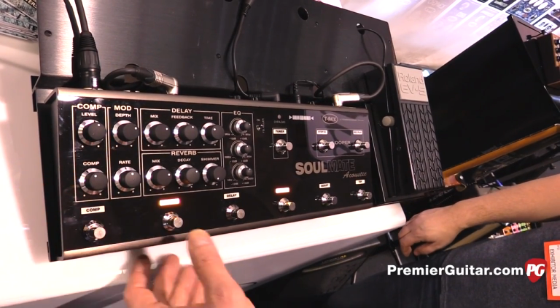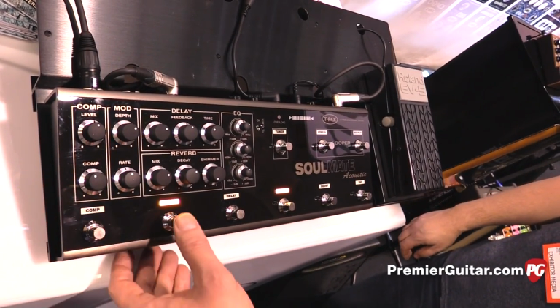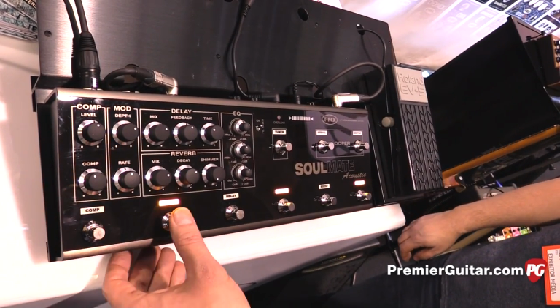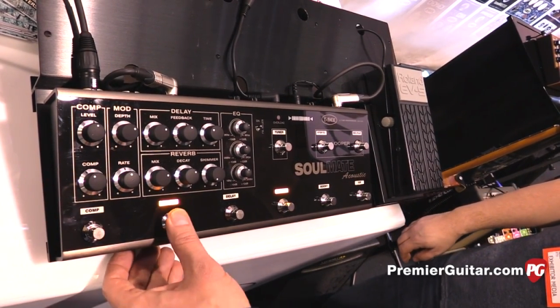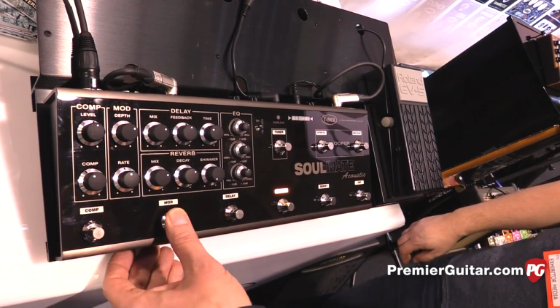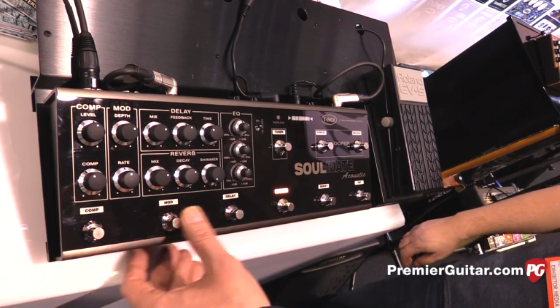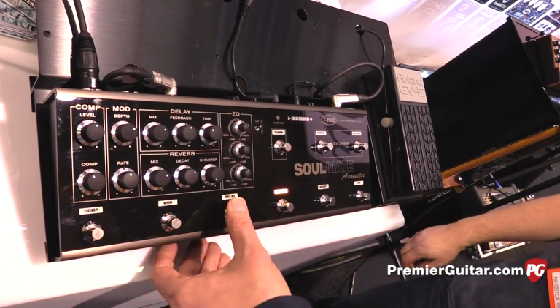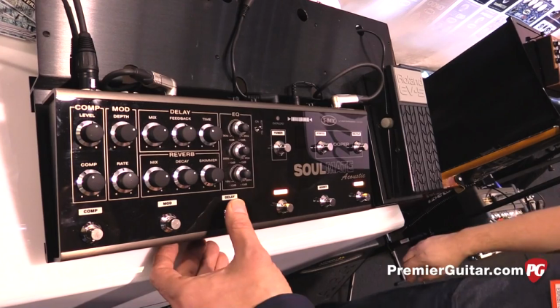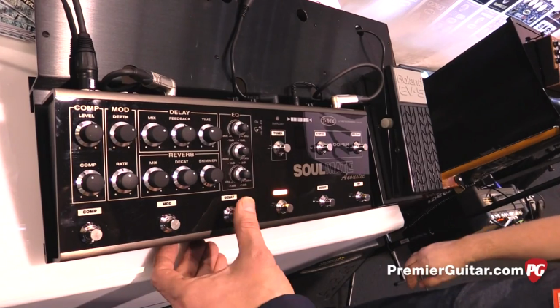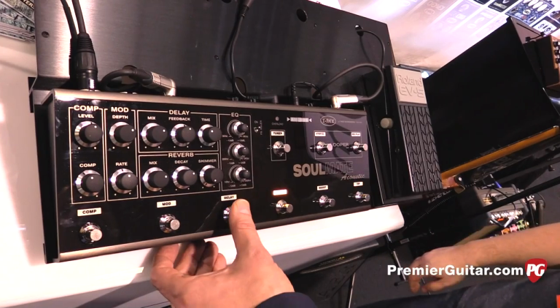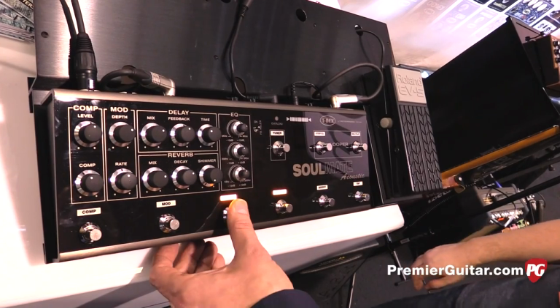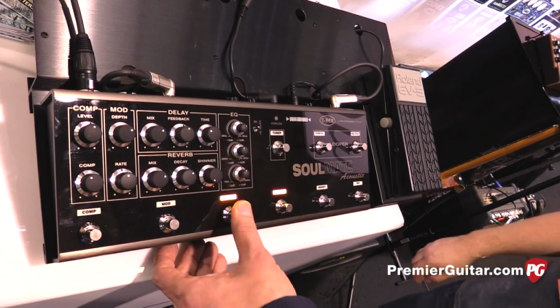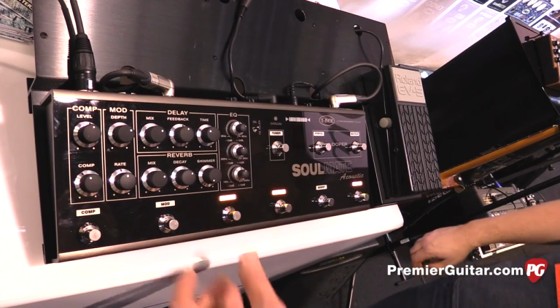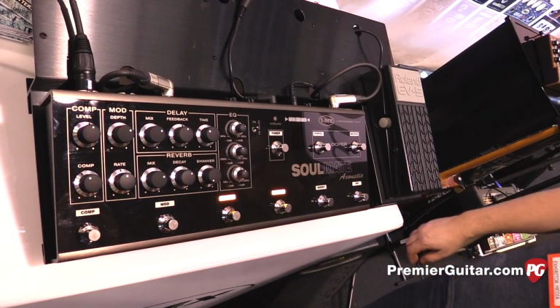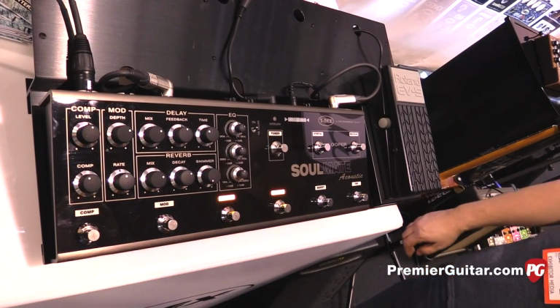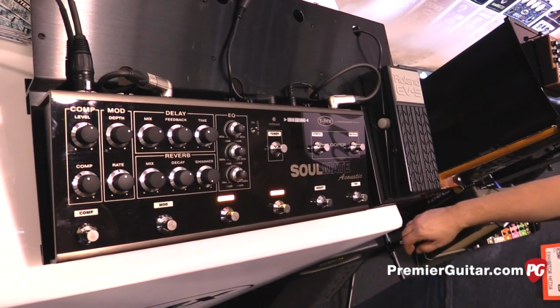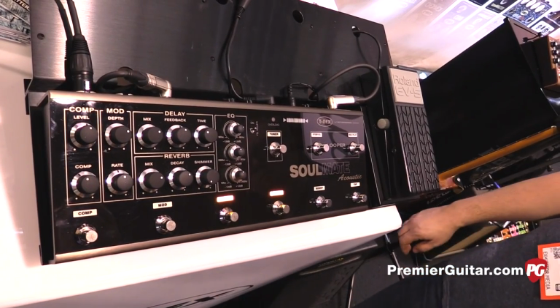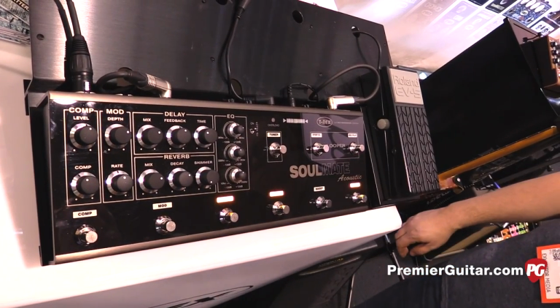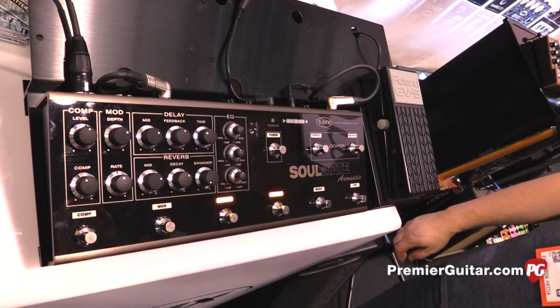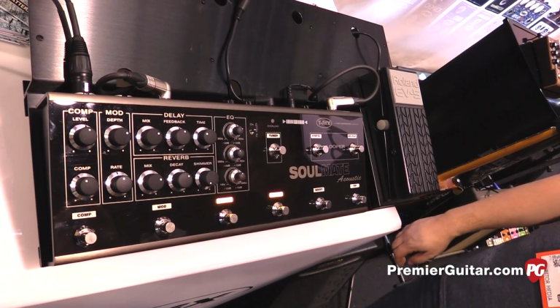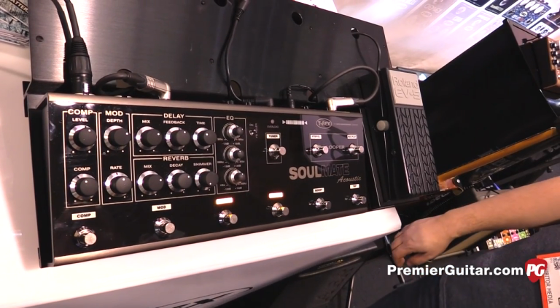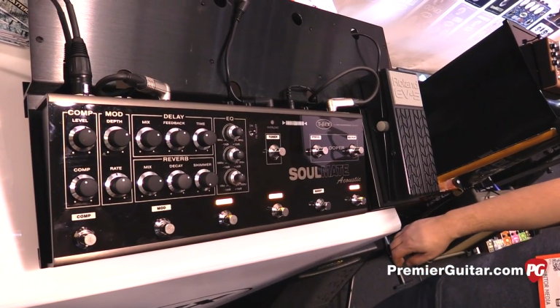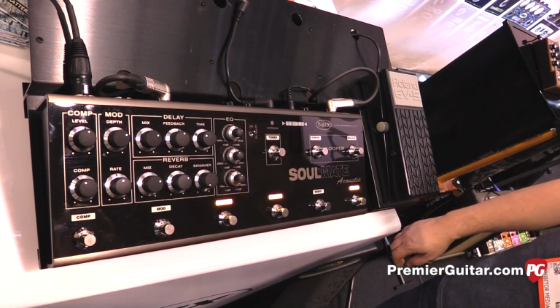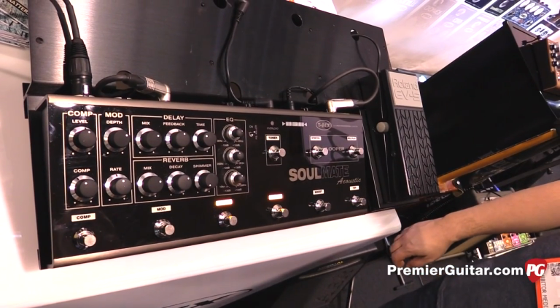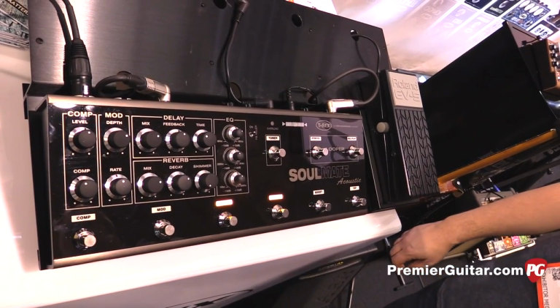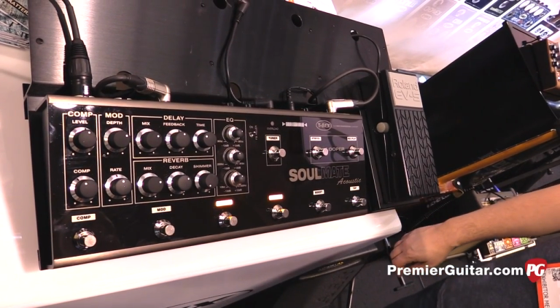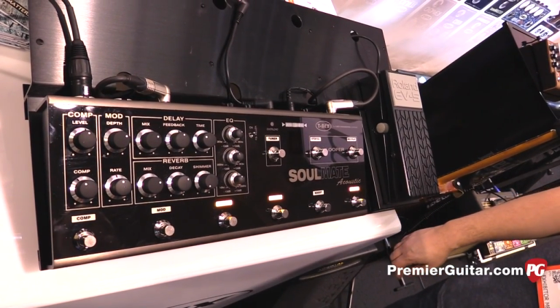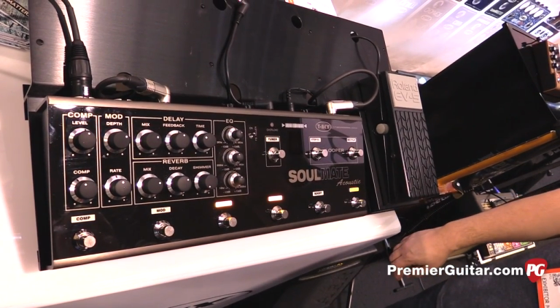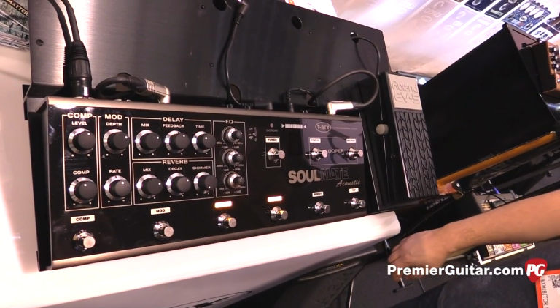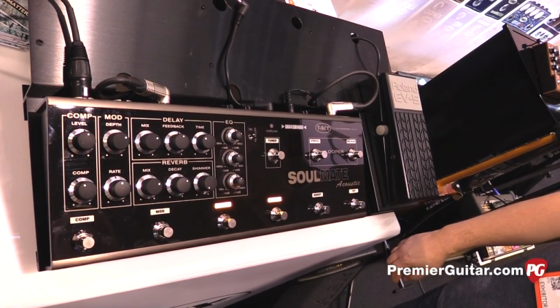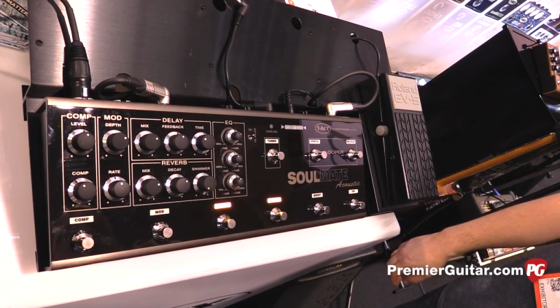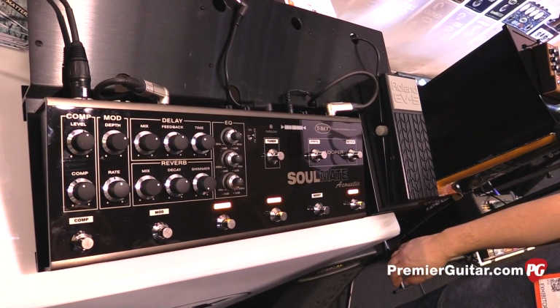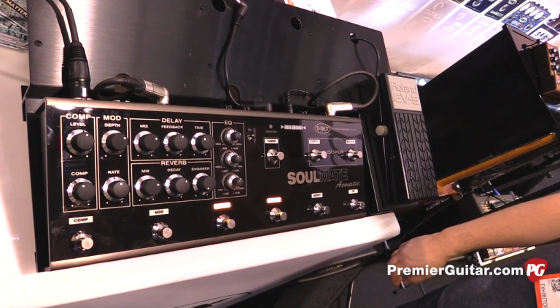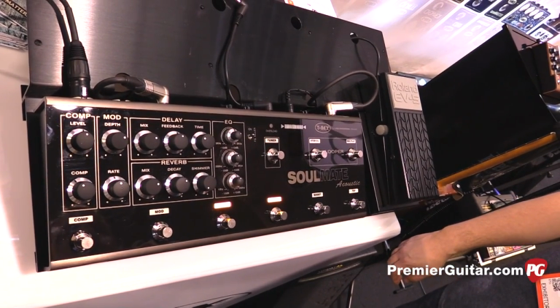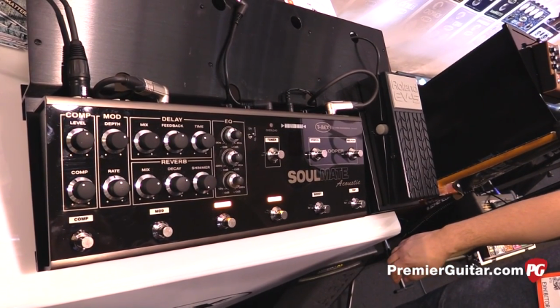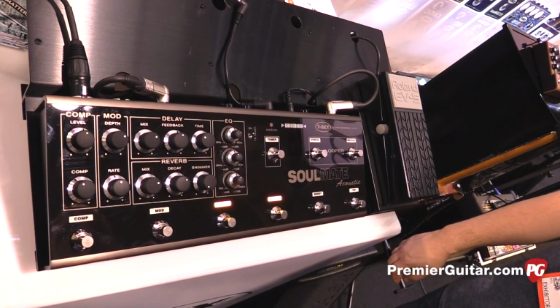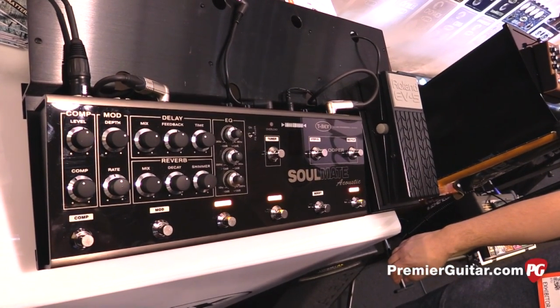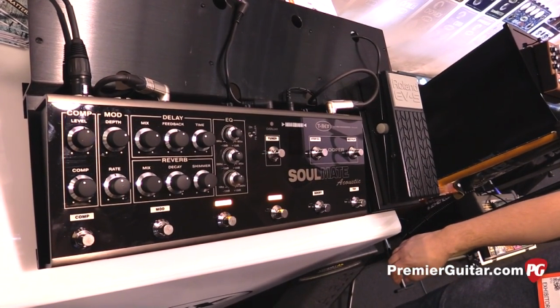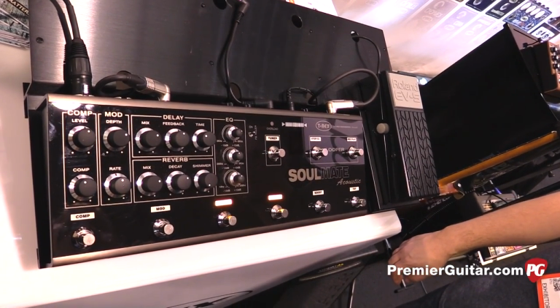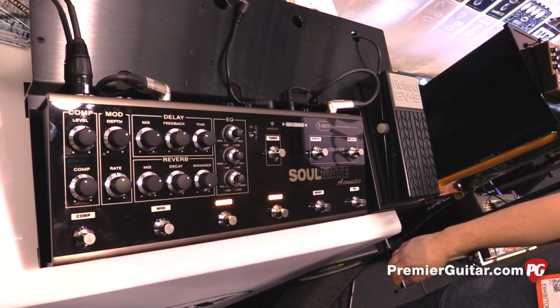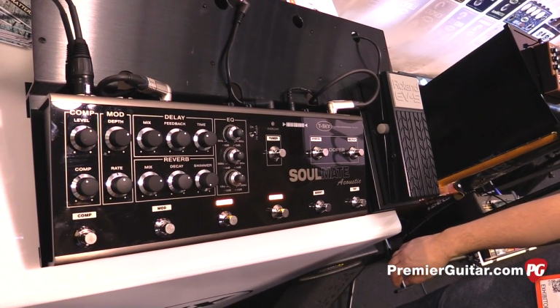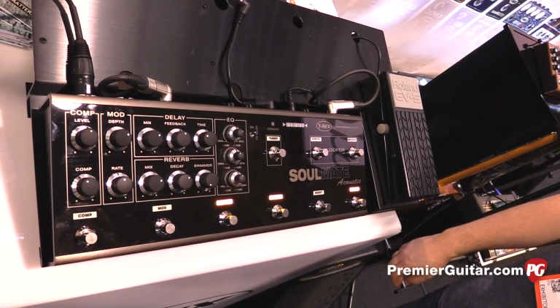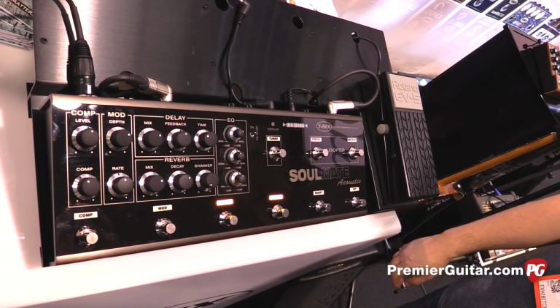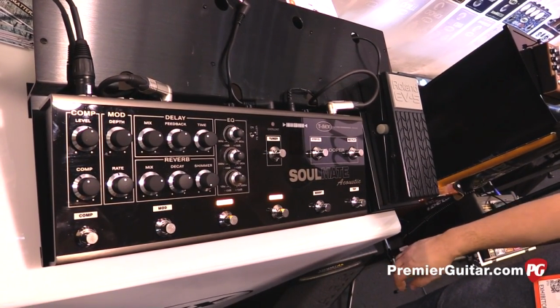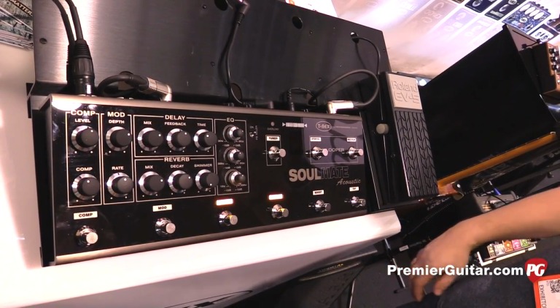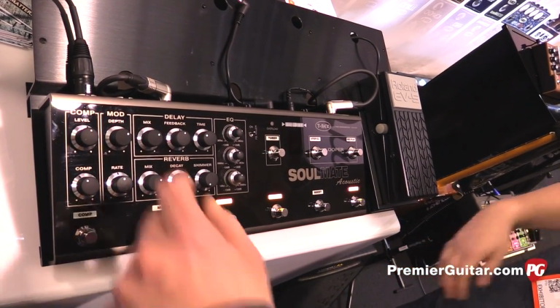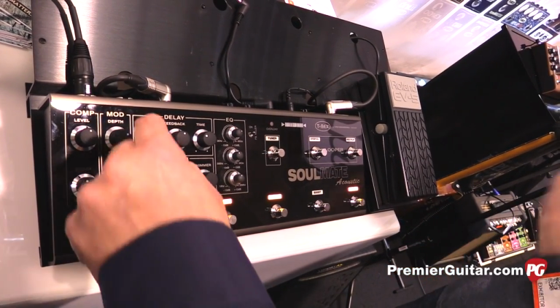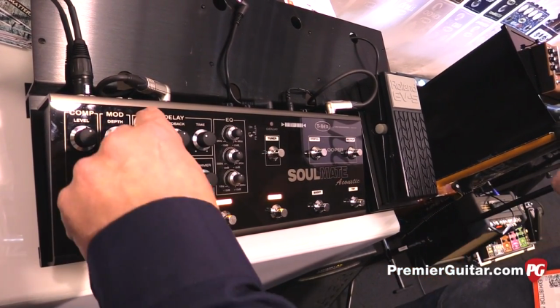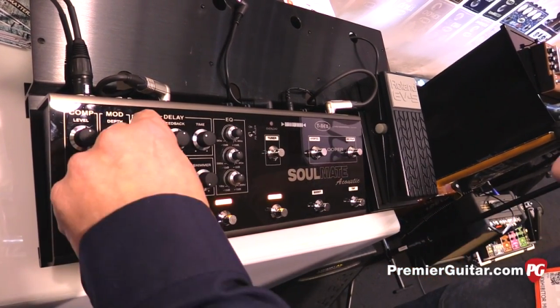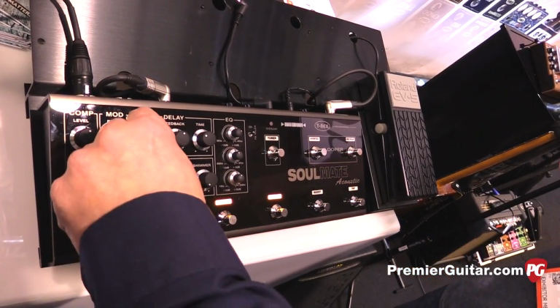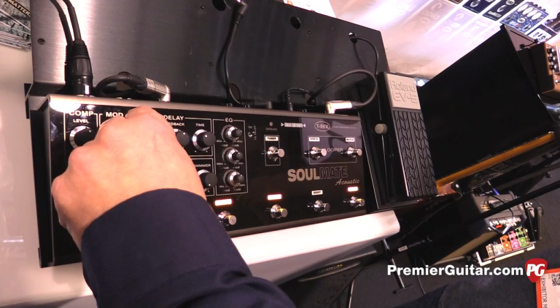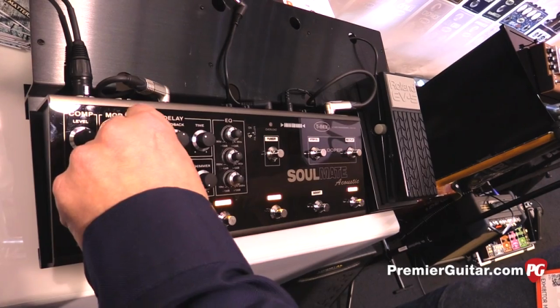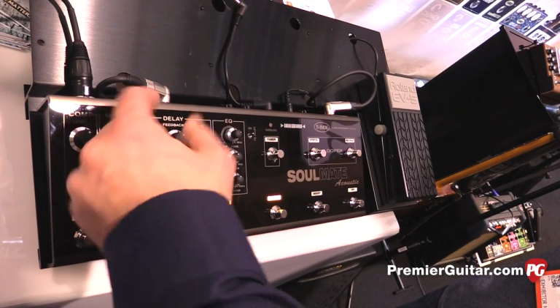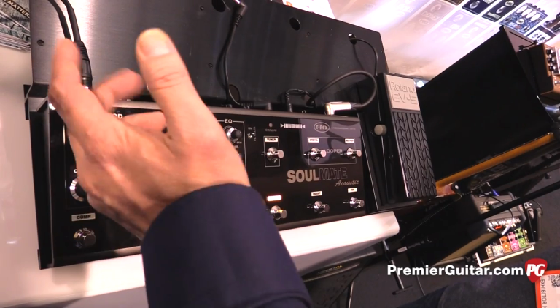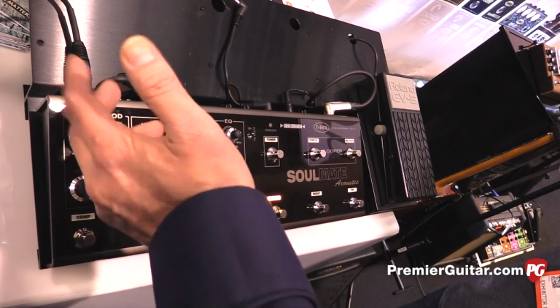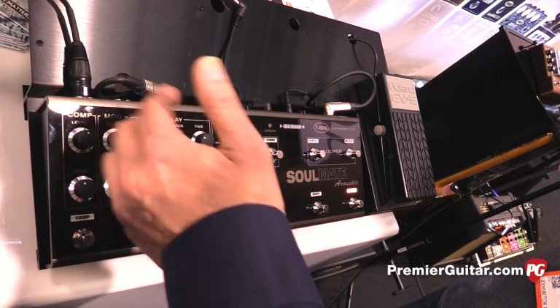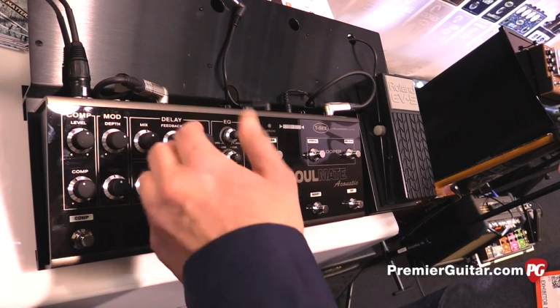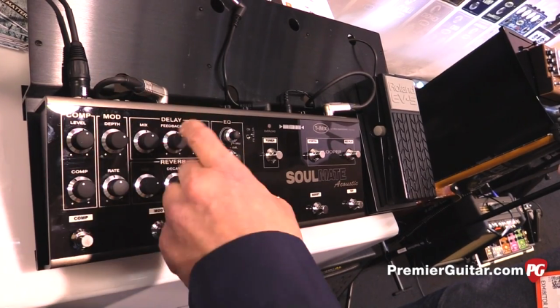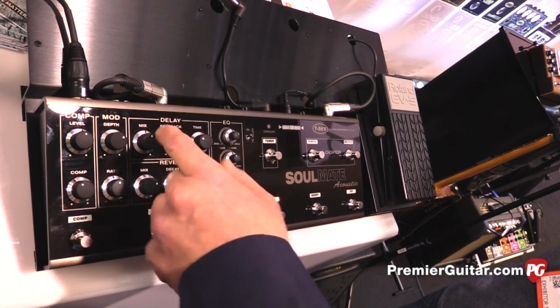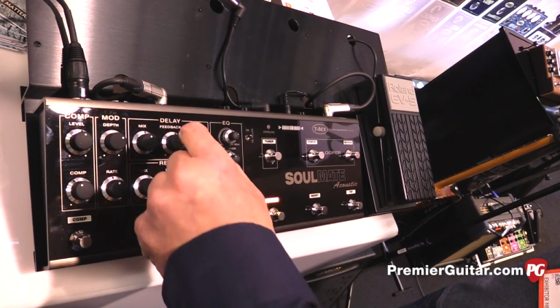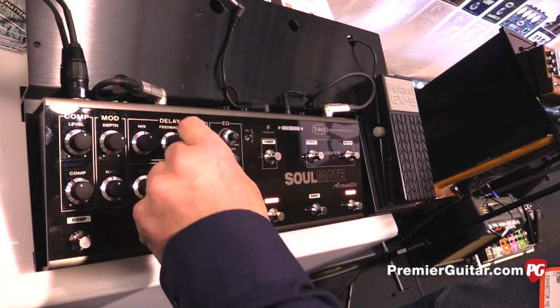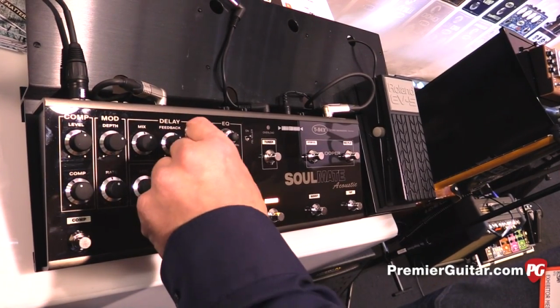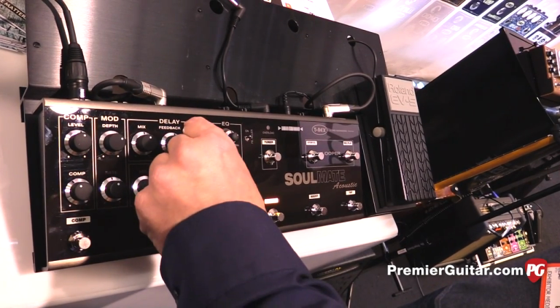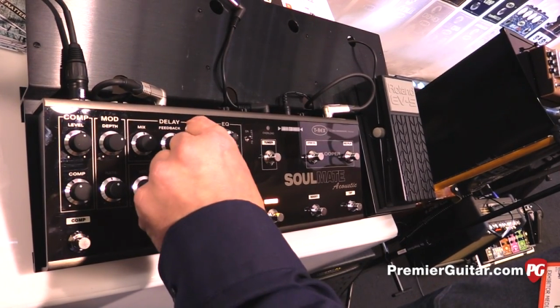We have a delay — easy to use, plain delay. Of course, mix, feedback, and time controls.